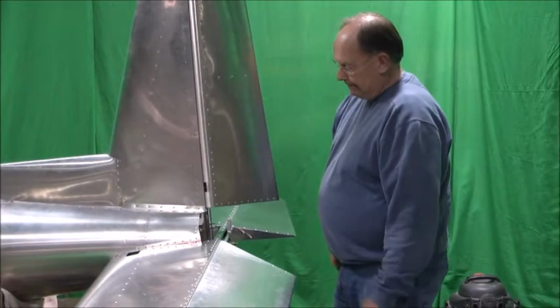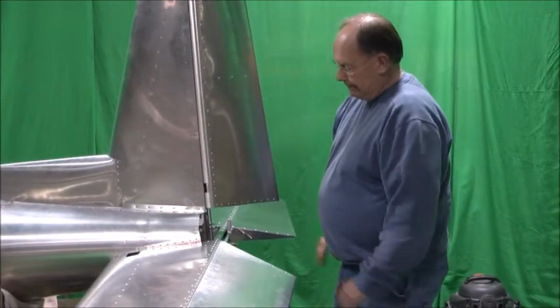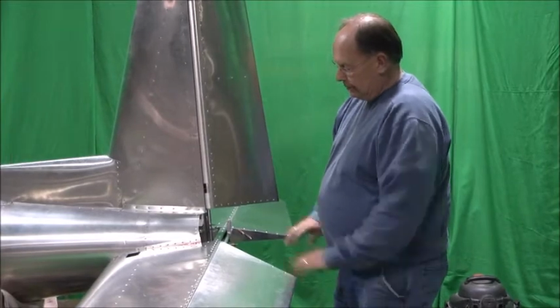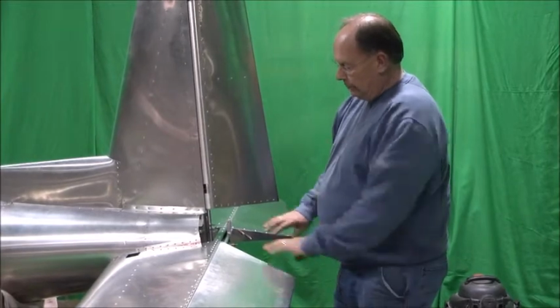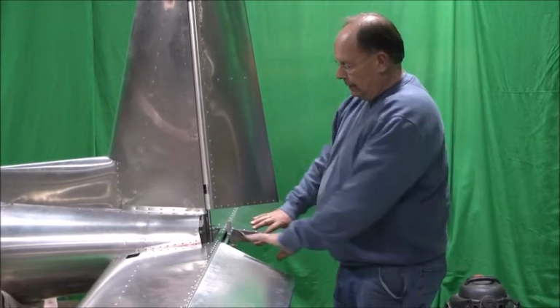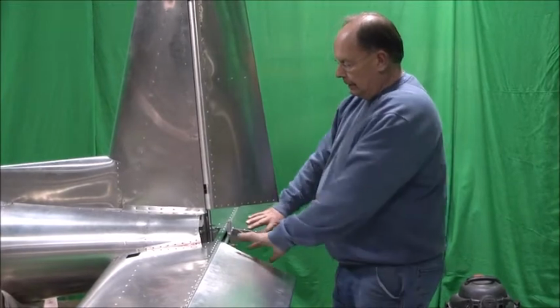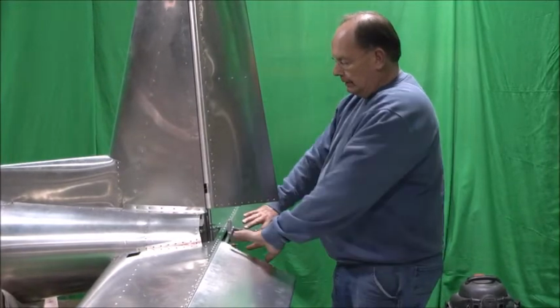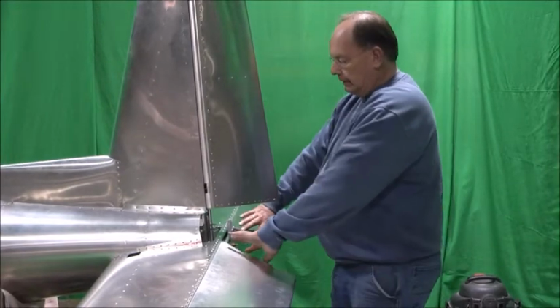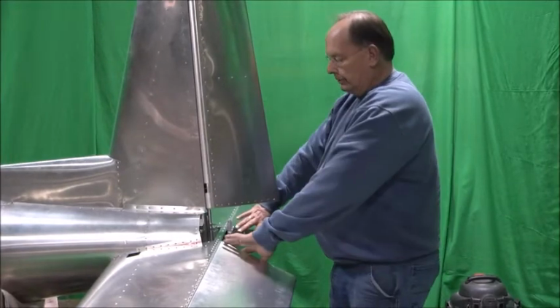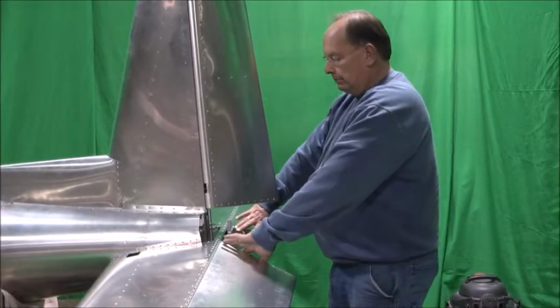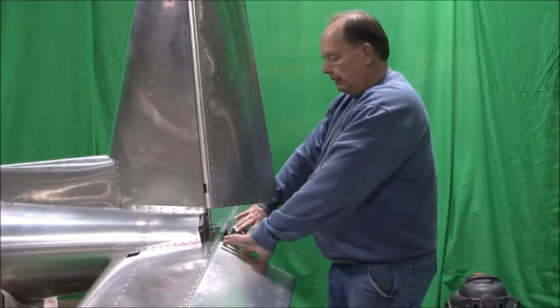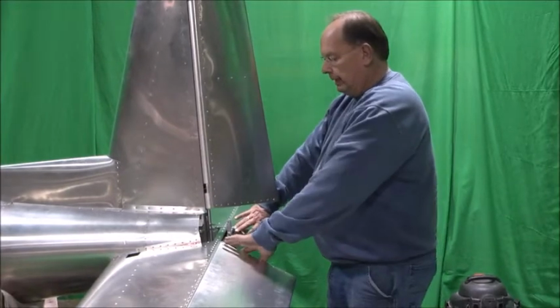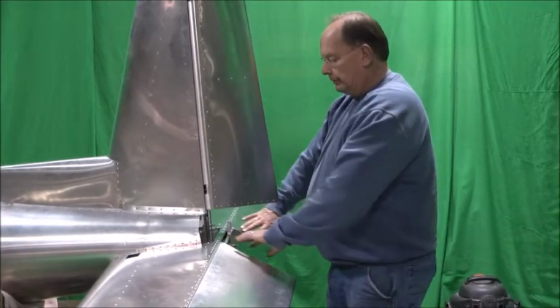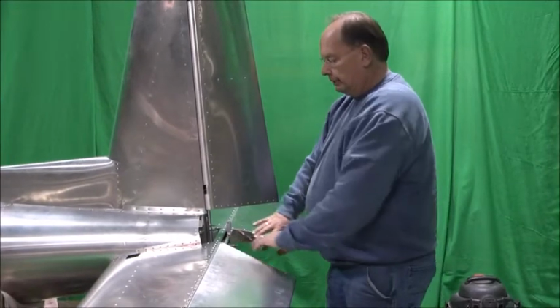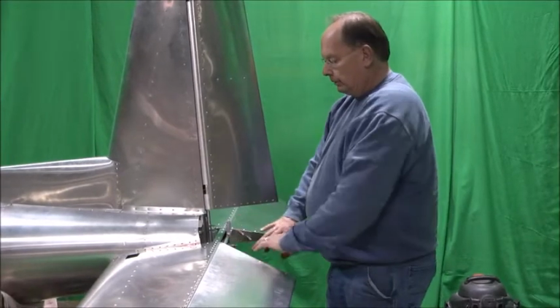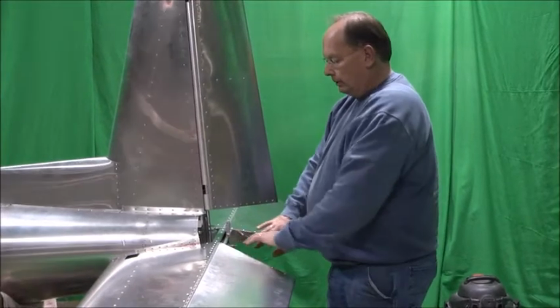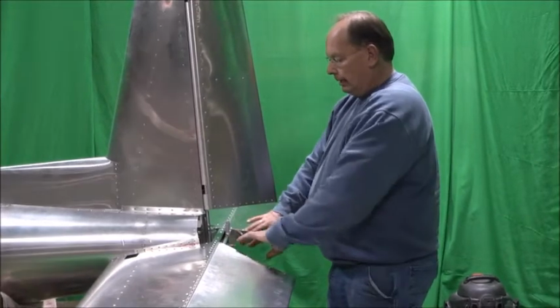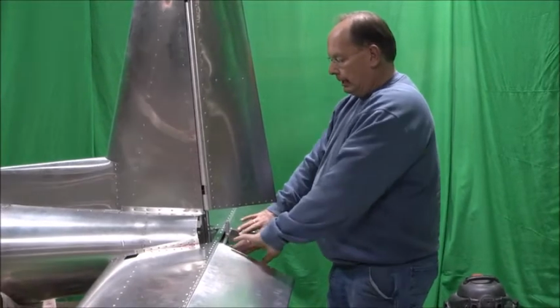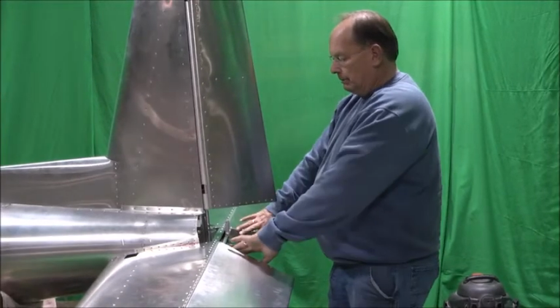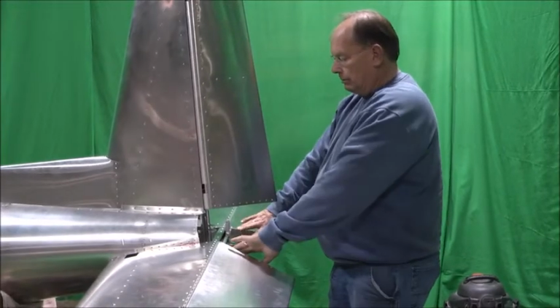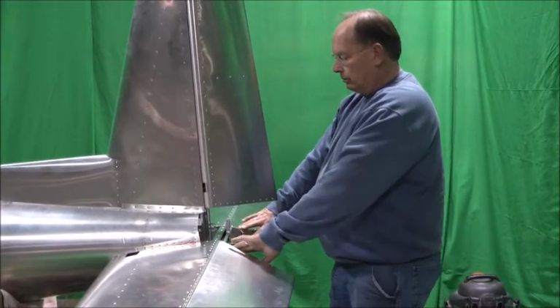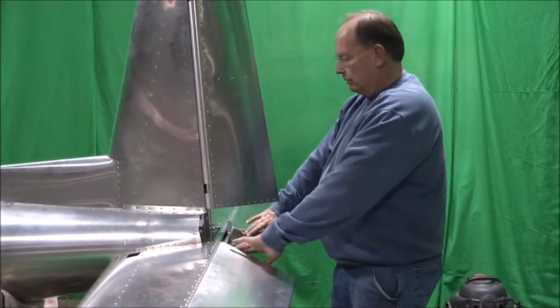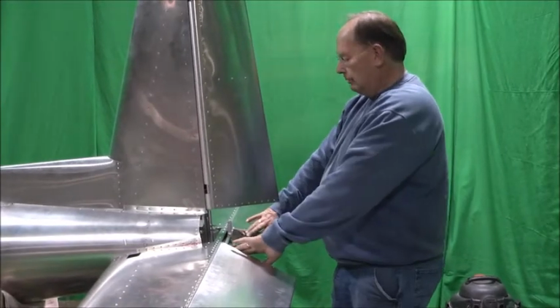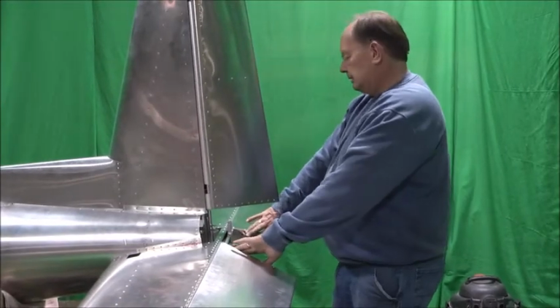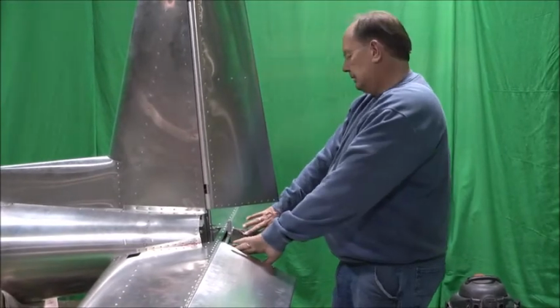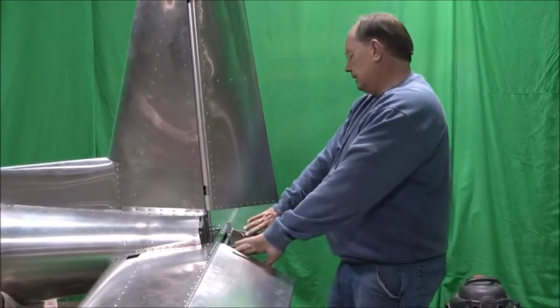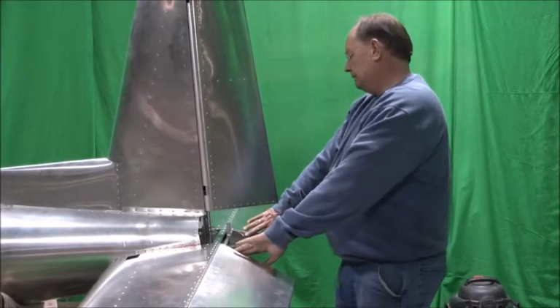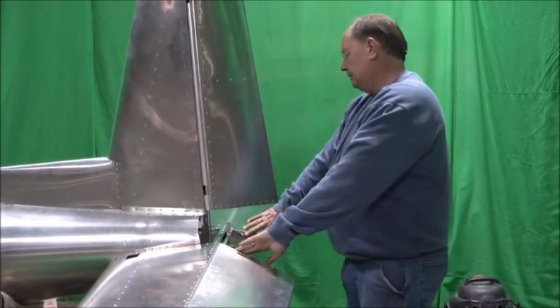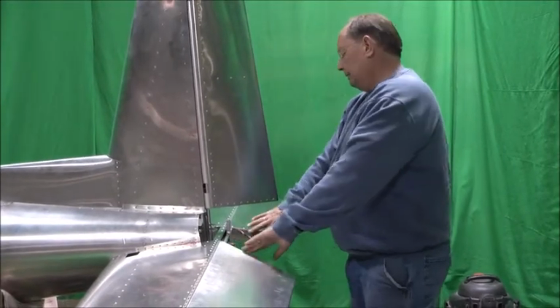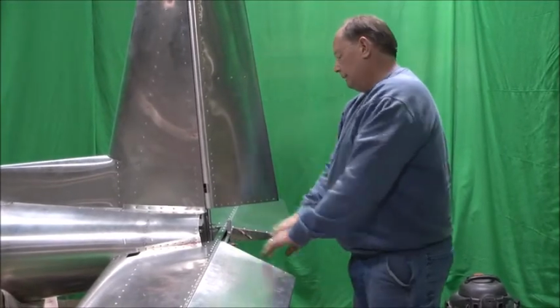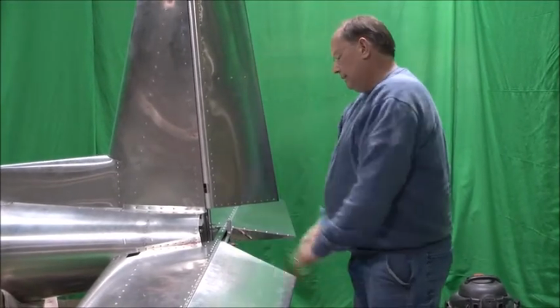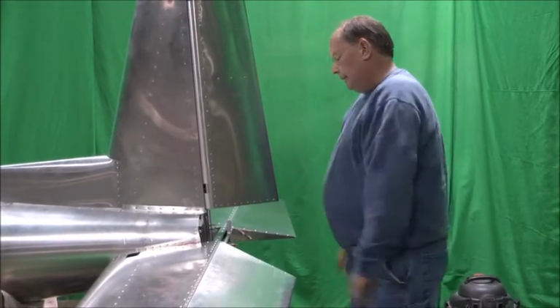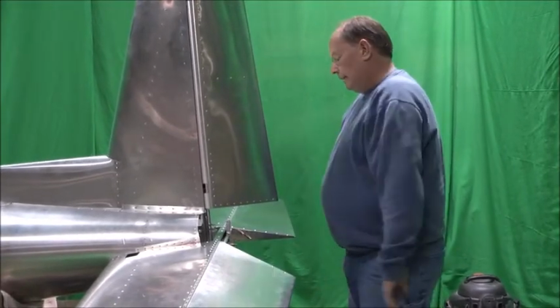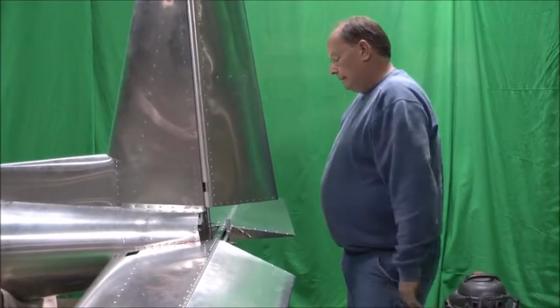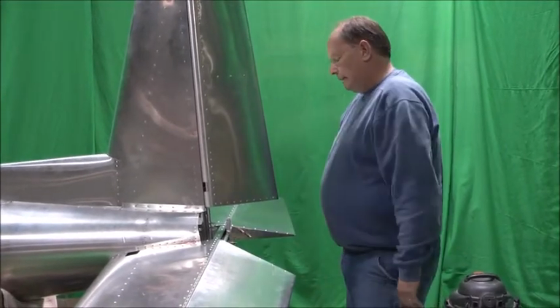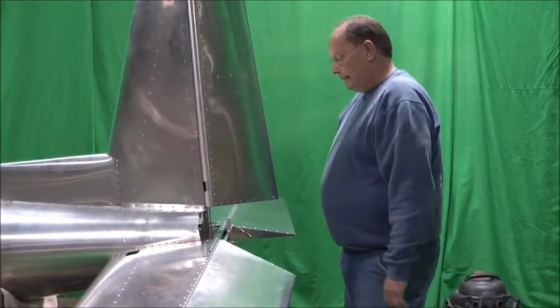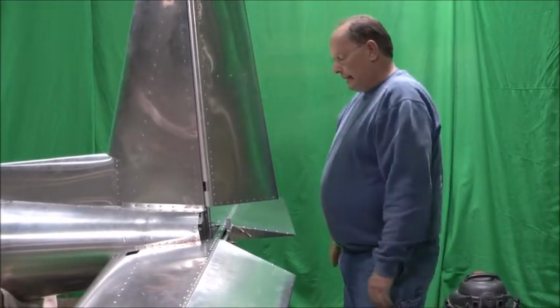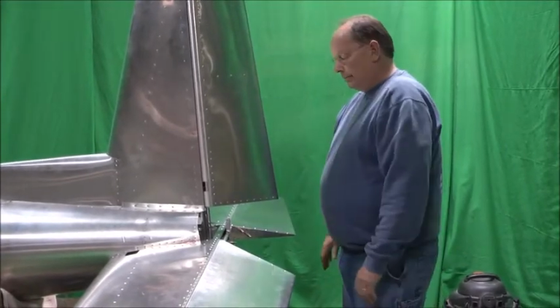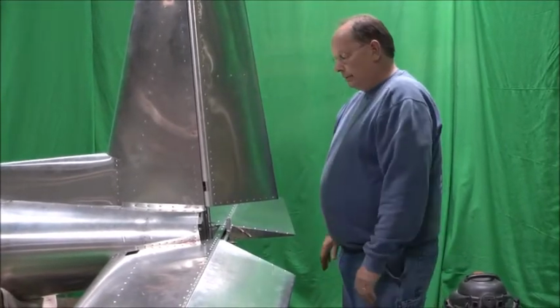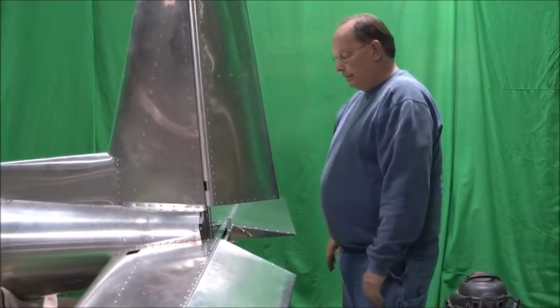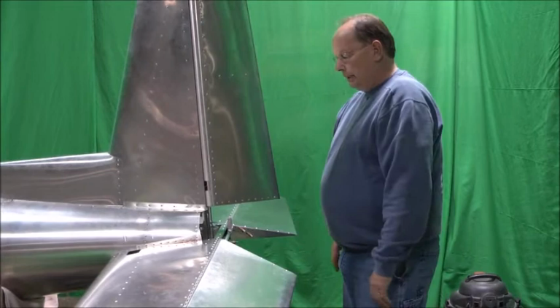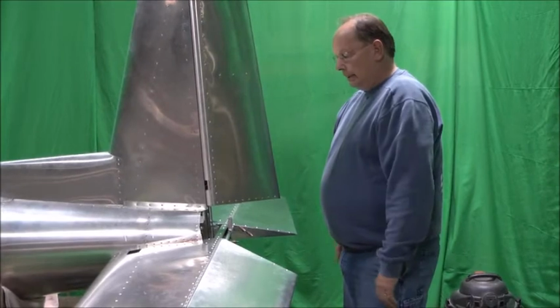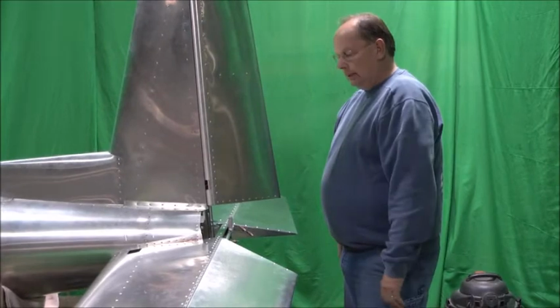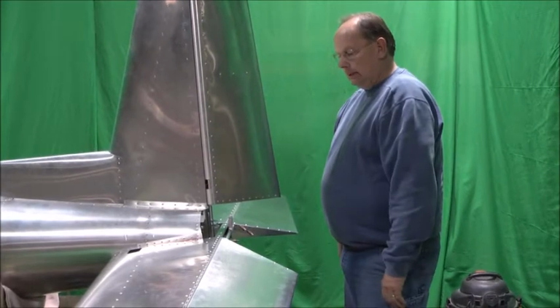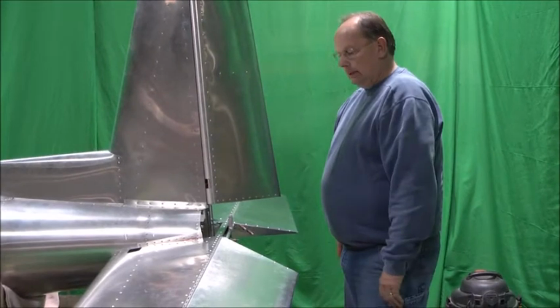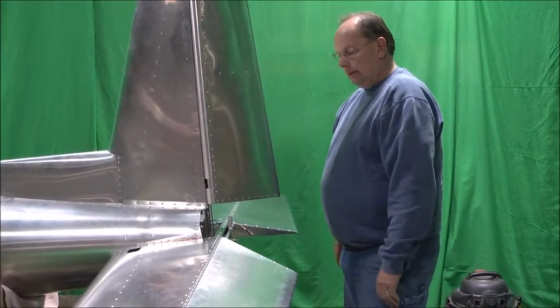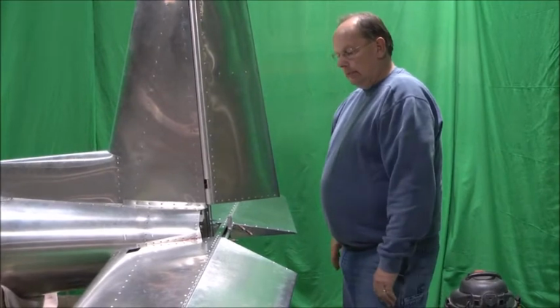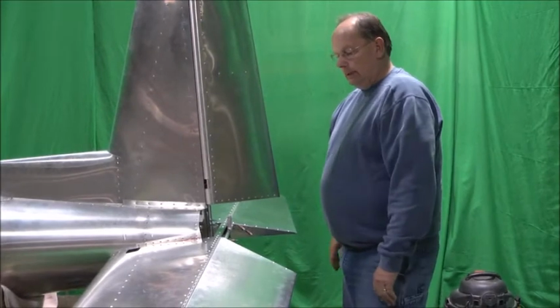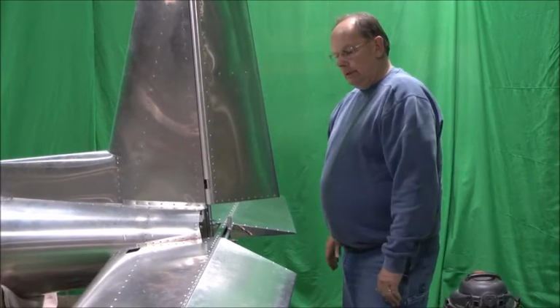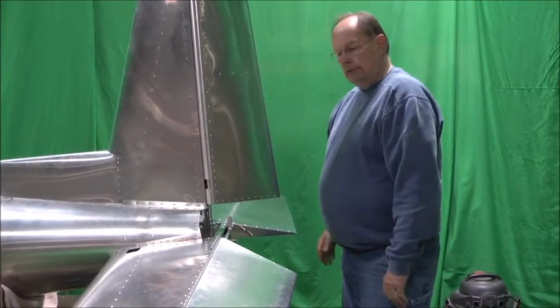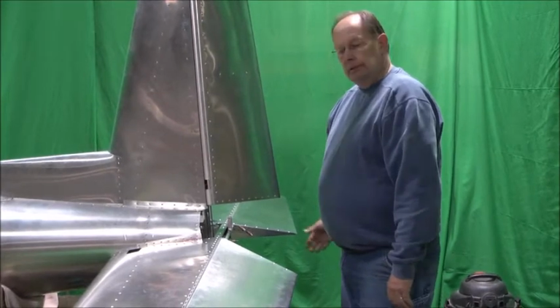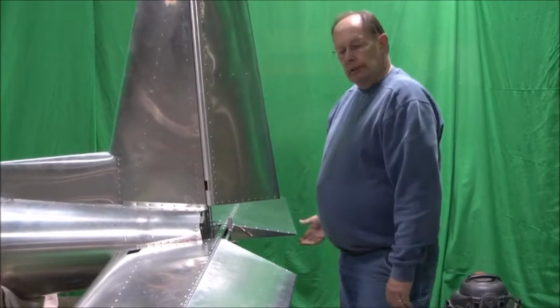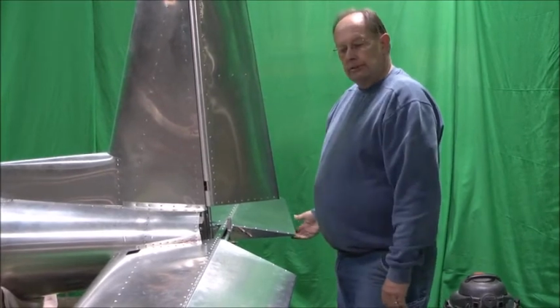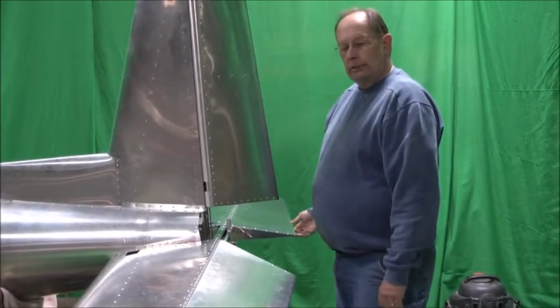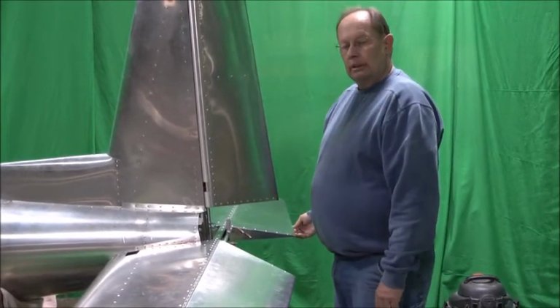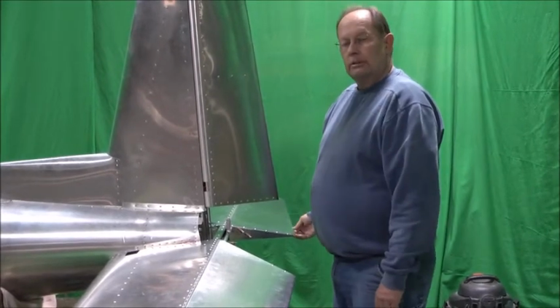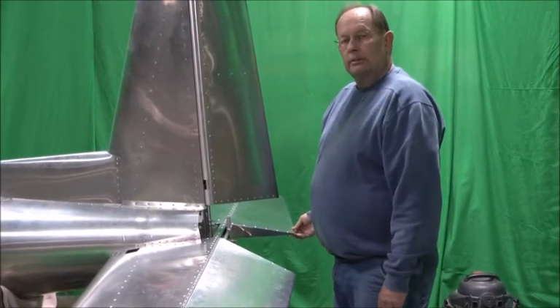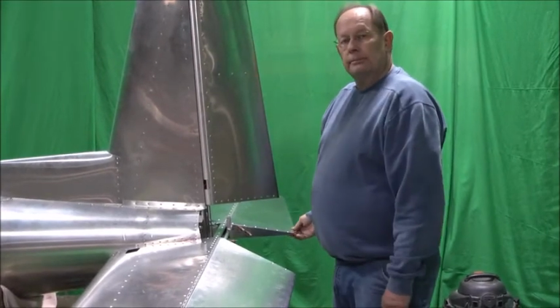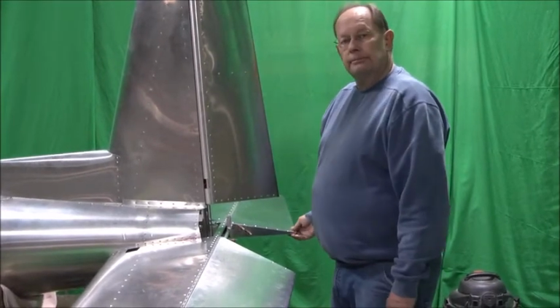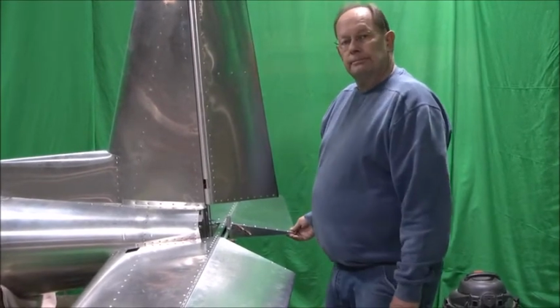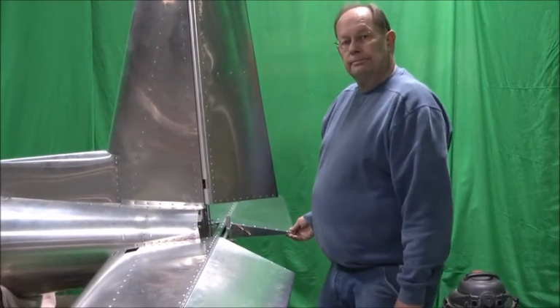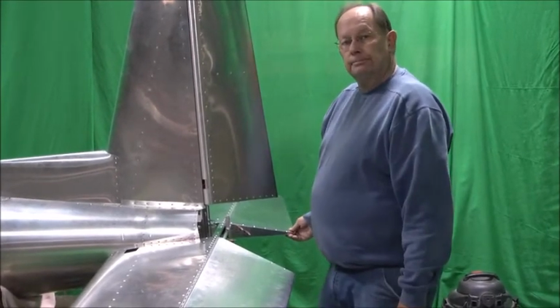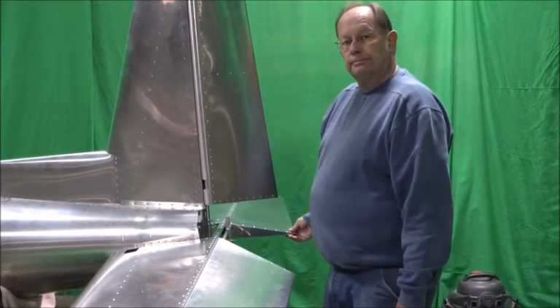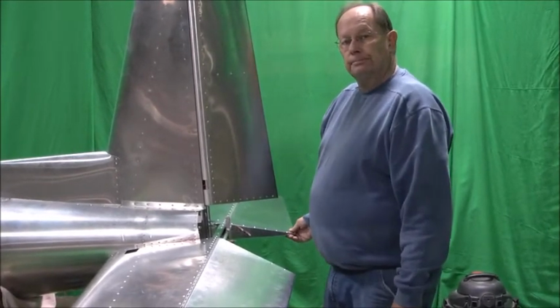So we get this in place, we'll go ahead and pull rivets in it, and that'll complete the elevator installation. Thank you.